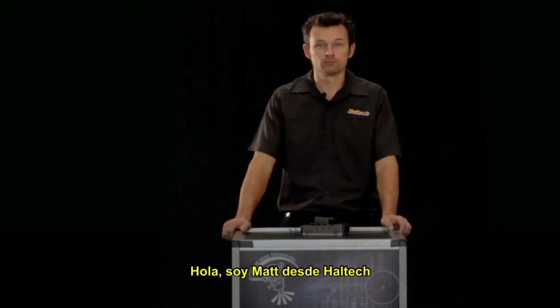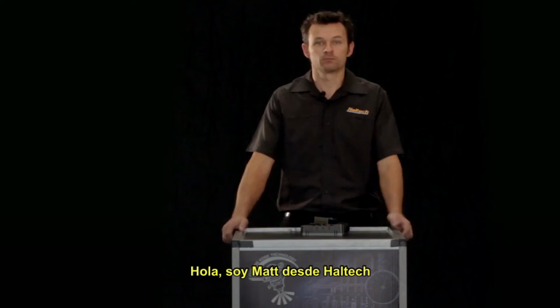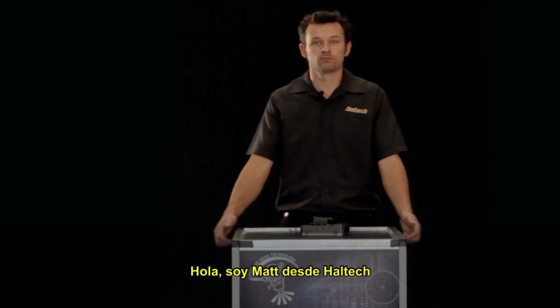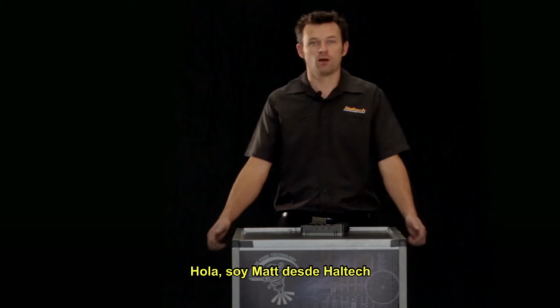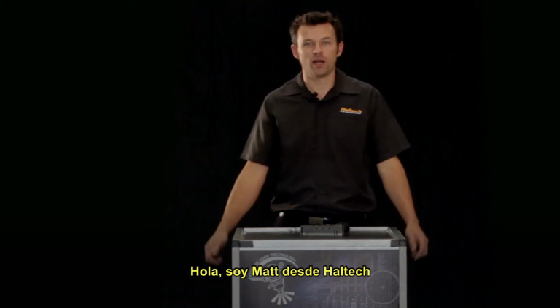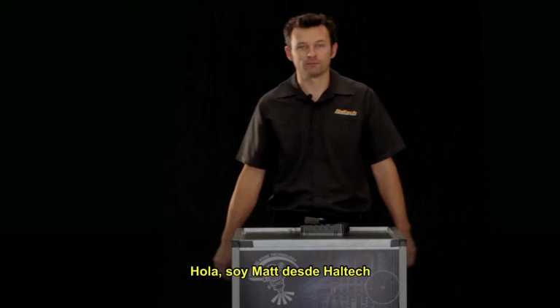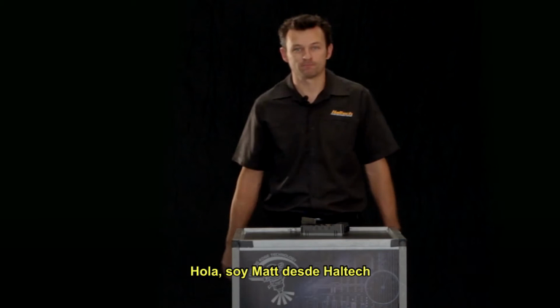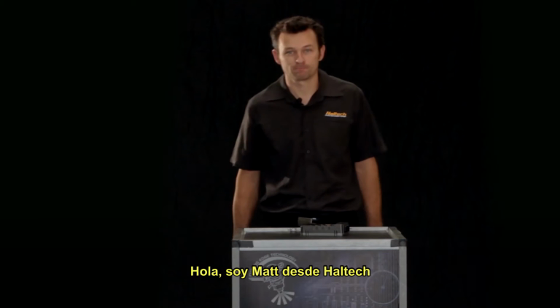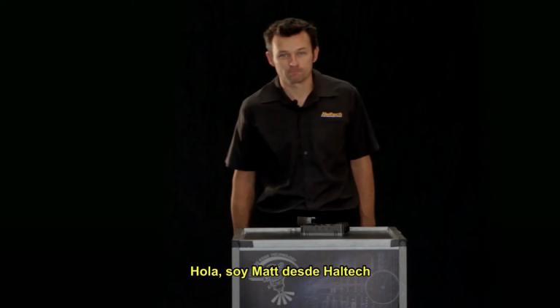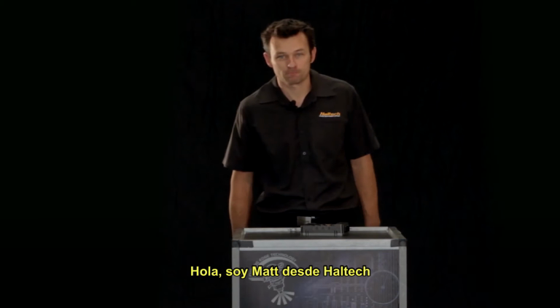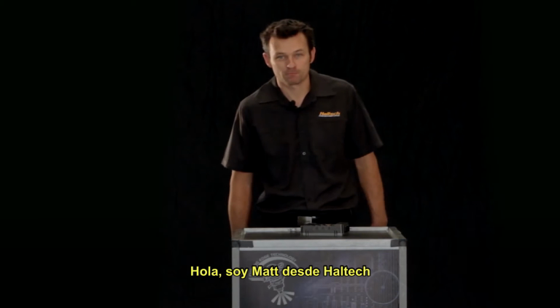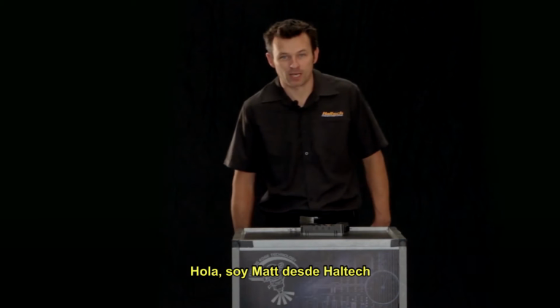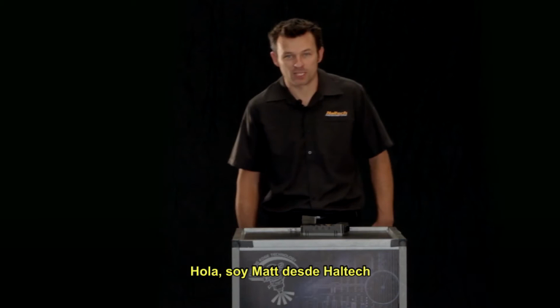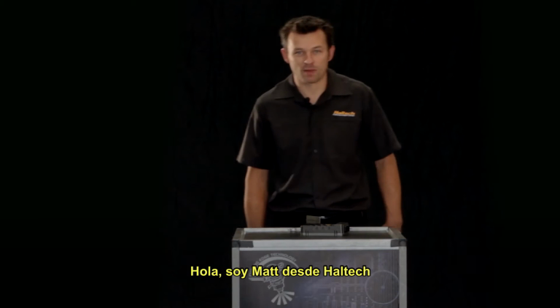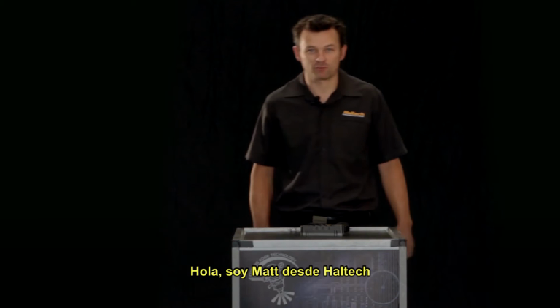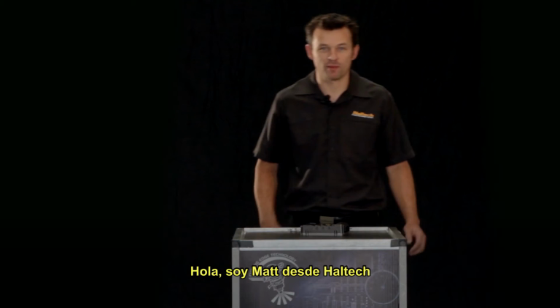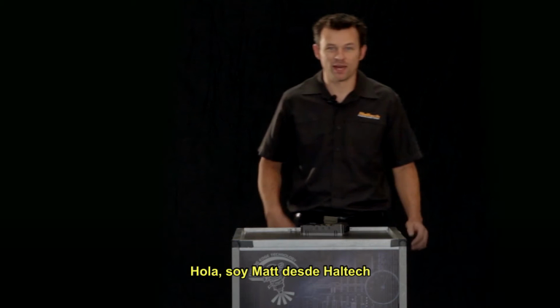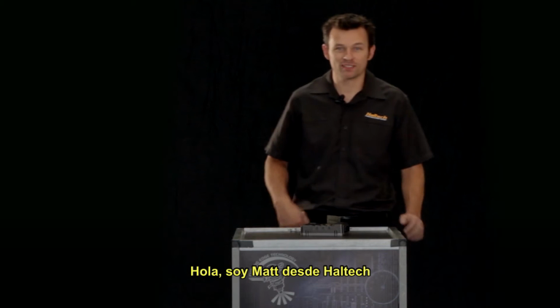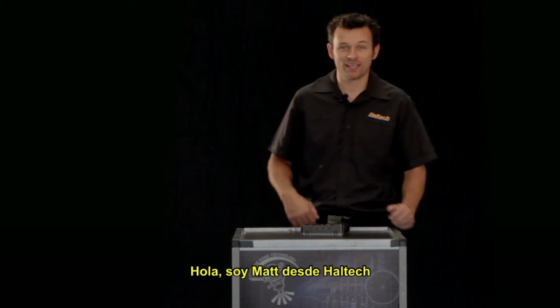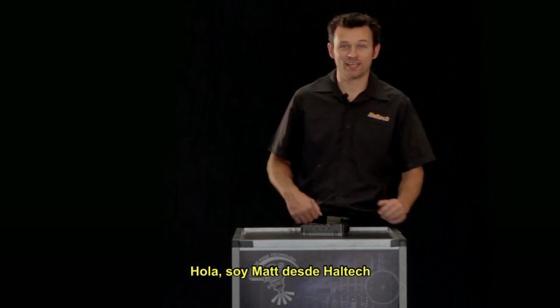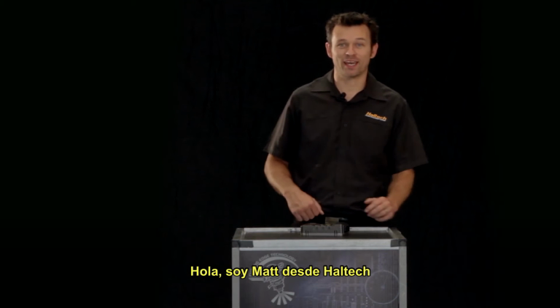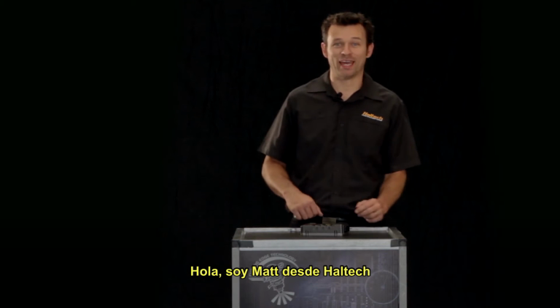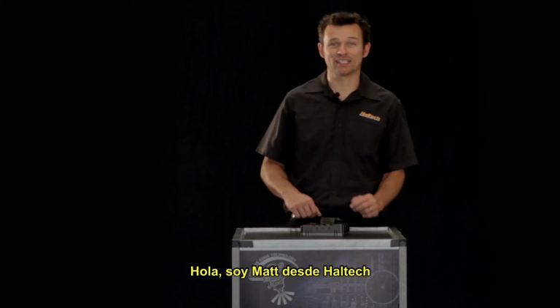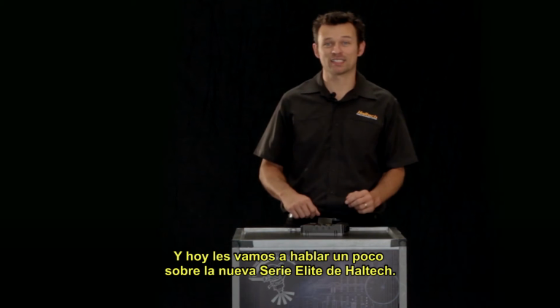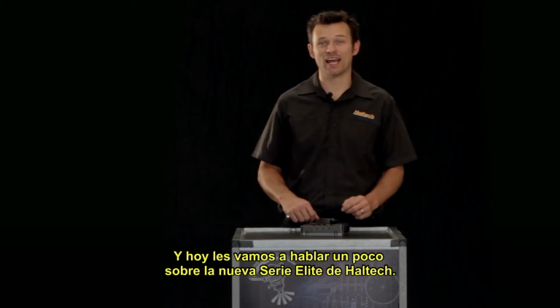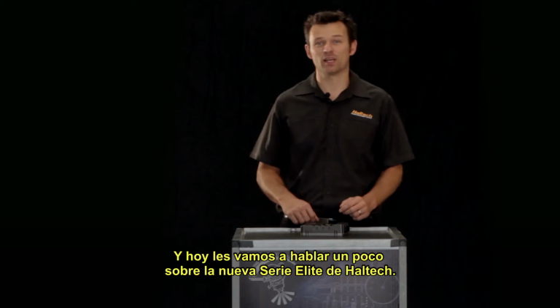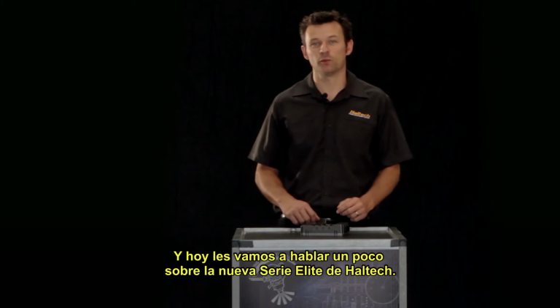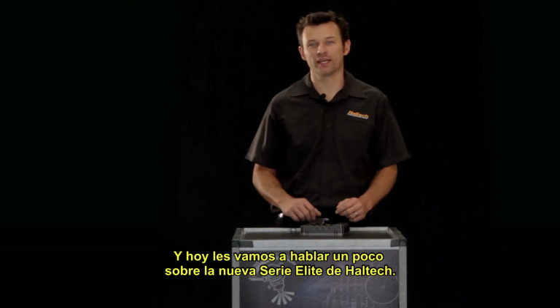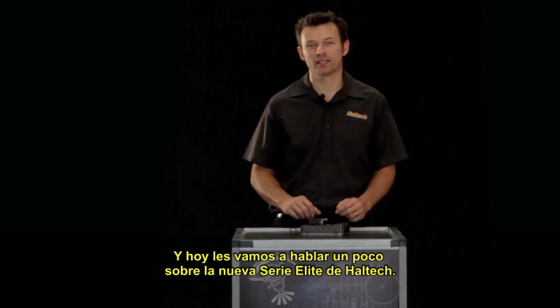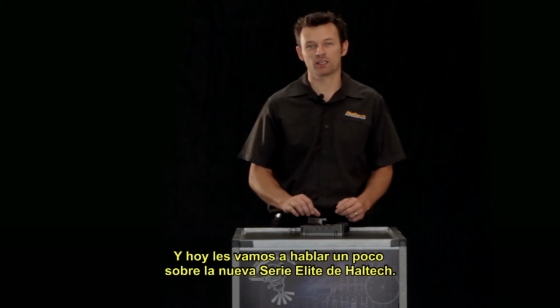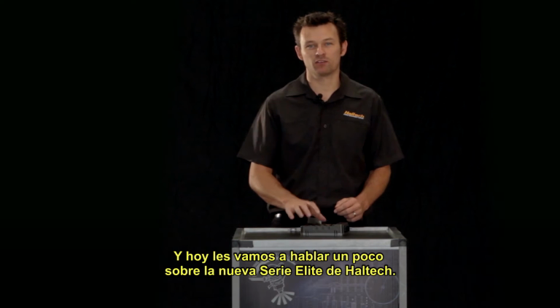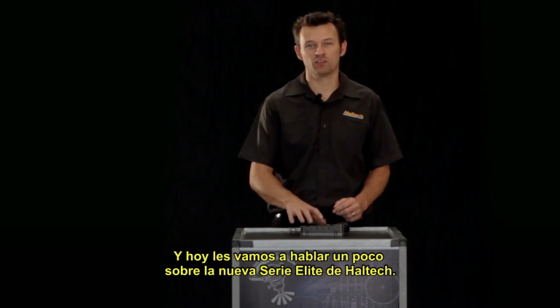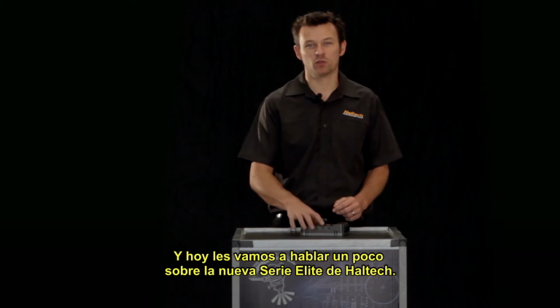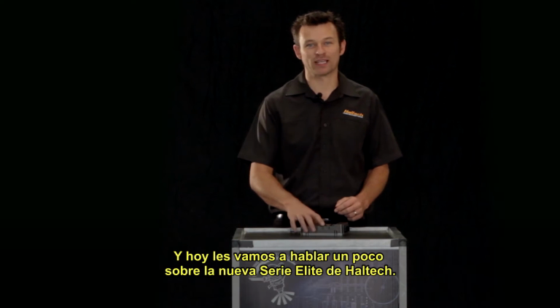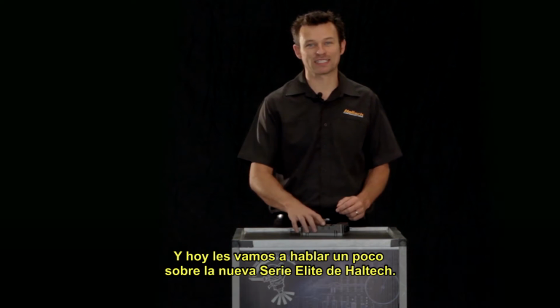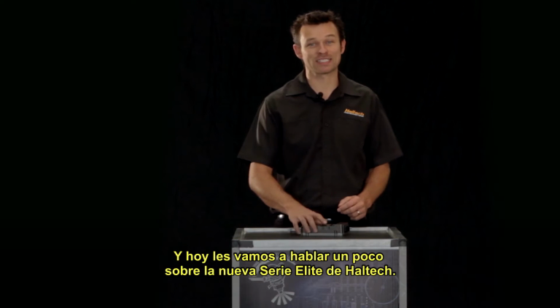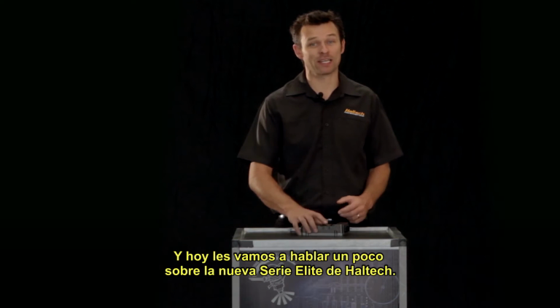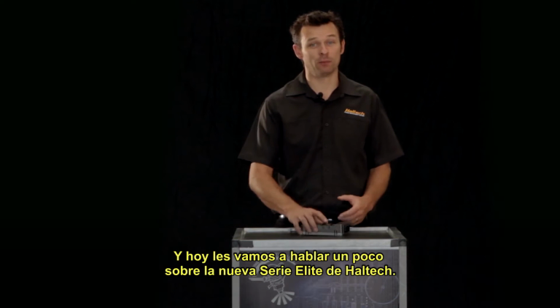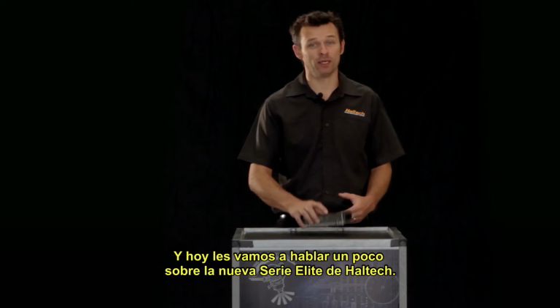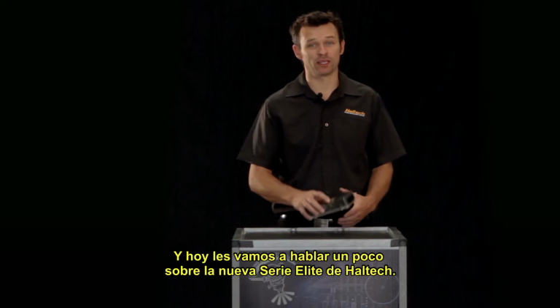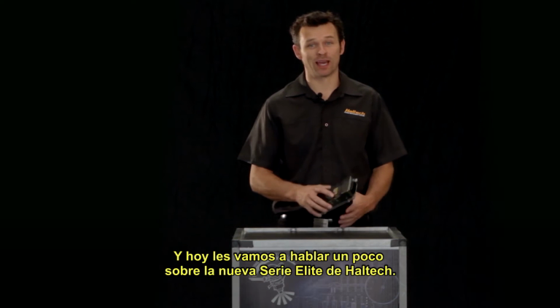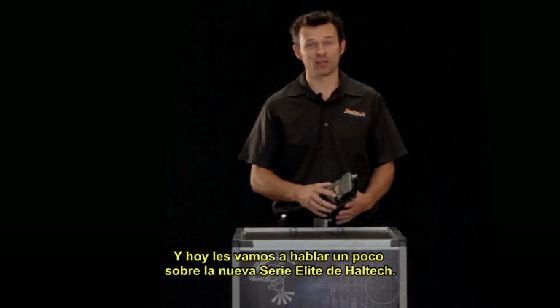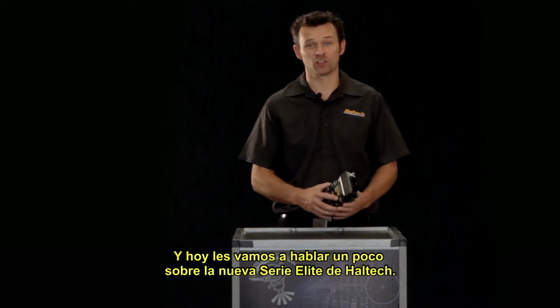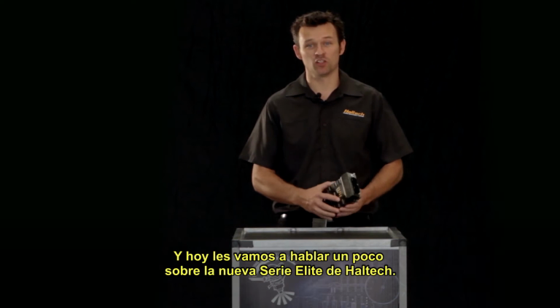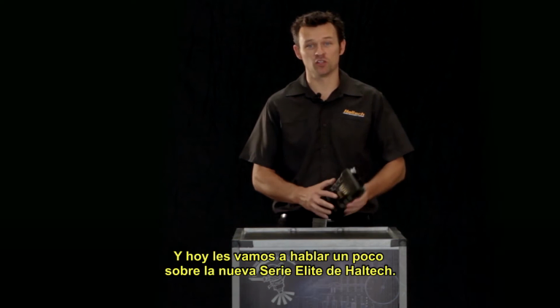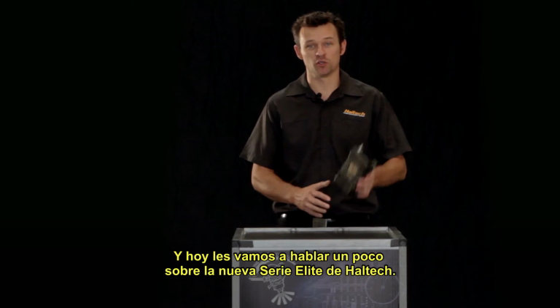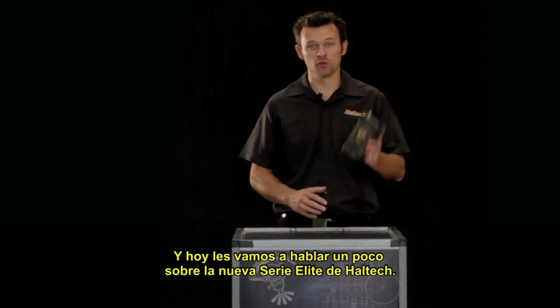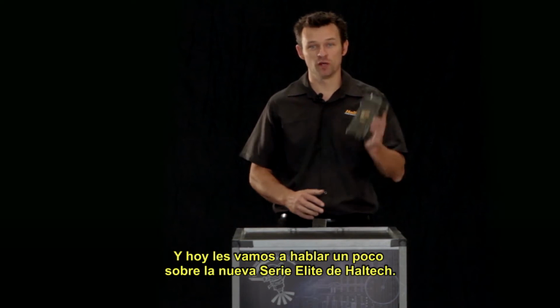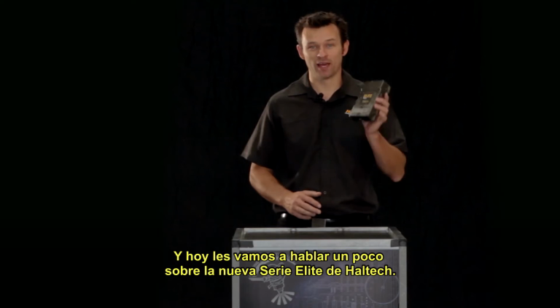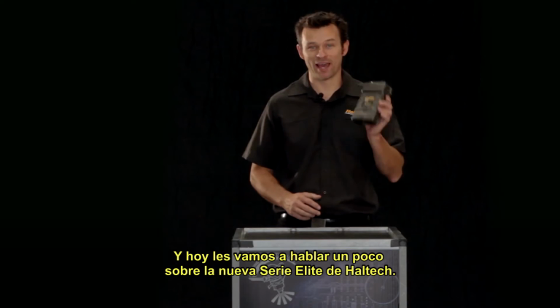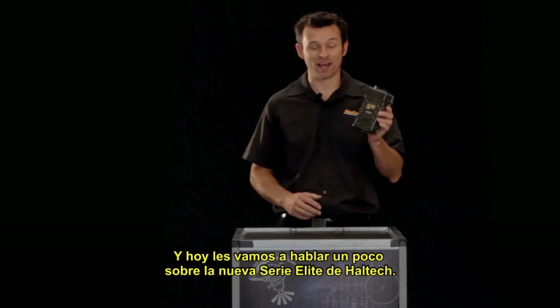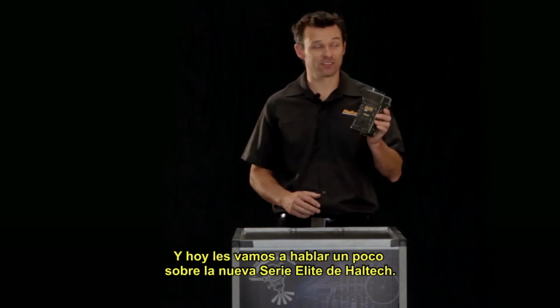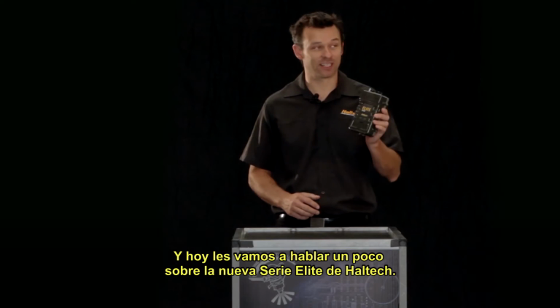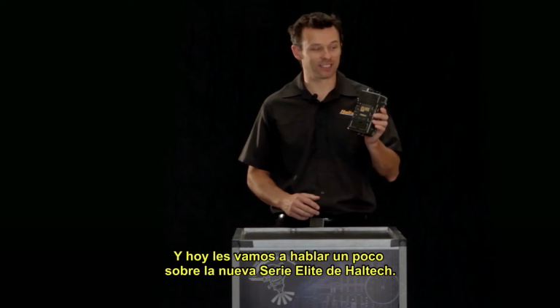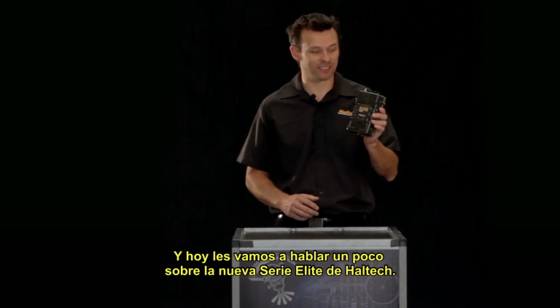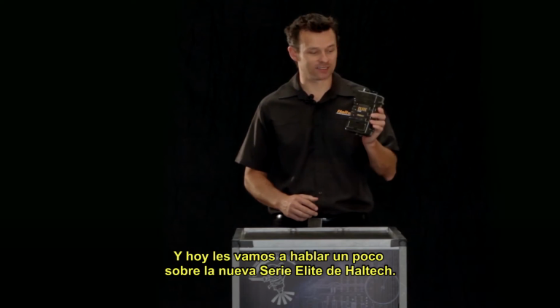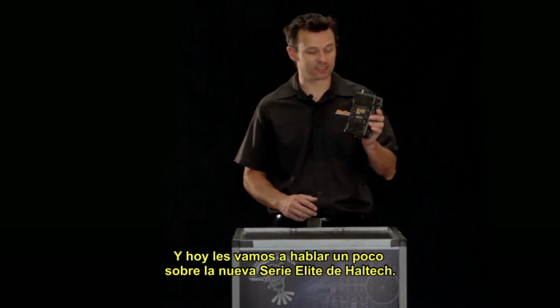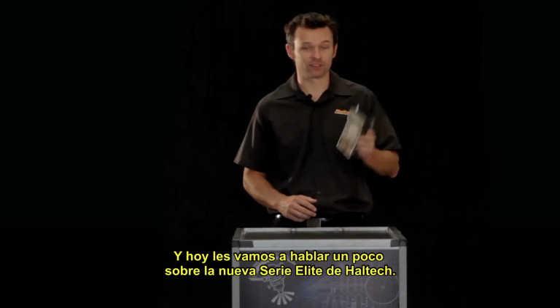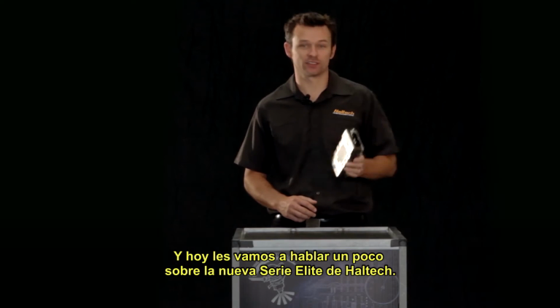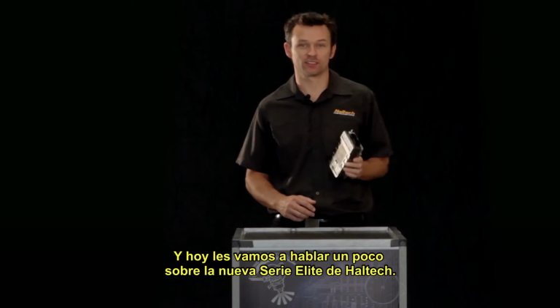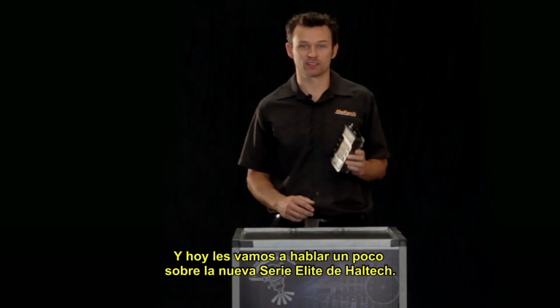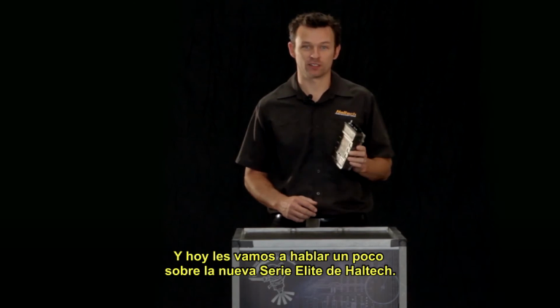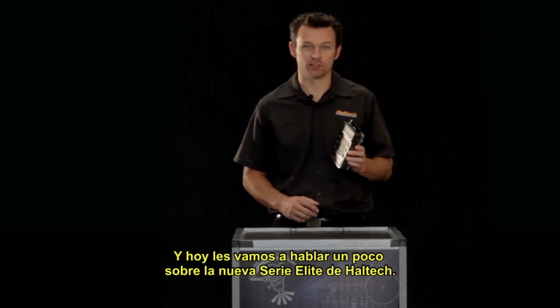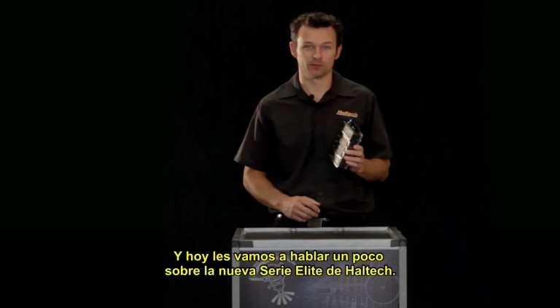Hi, it's Matt from Haltech, and today we are going to give you a sneak peek at the new Haltech Elite Series ECU.